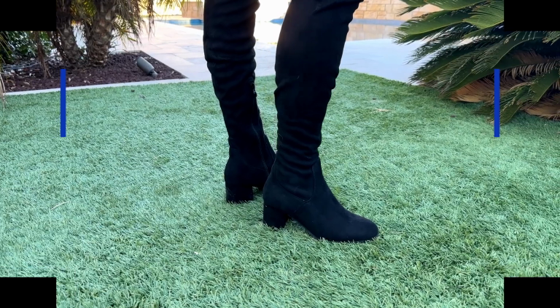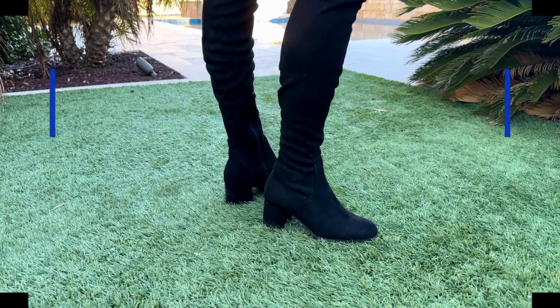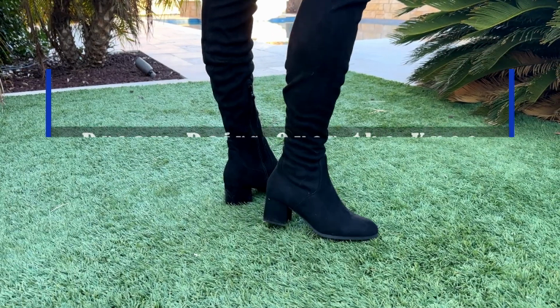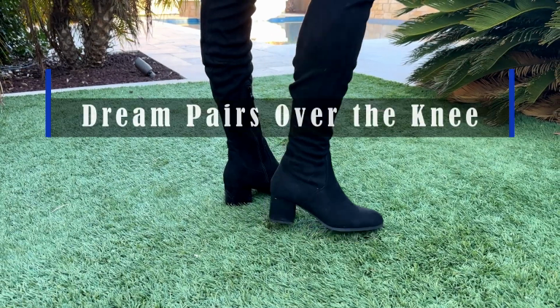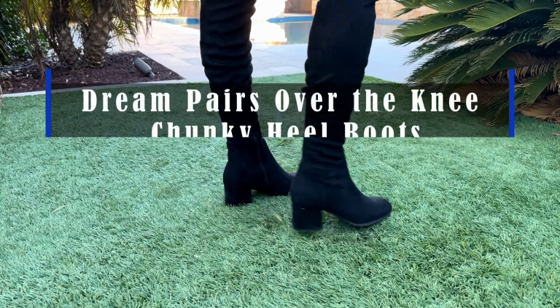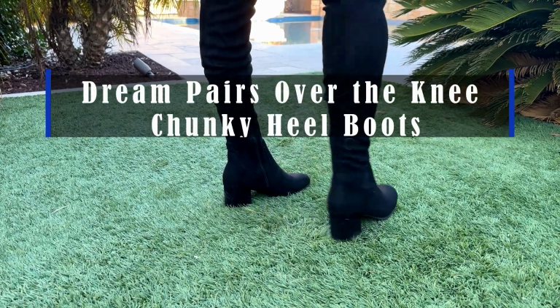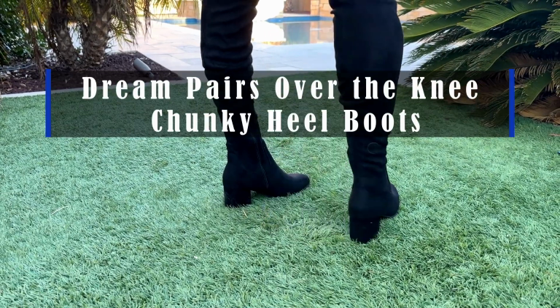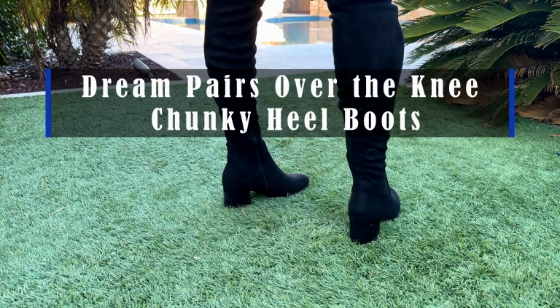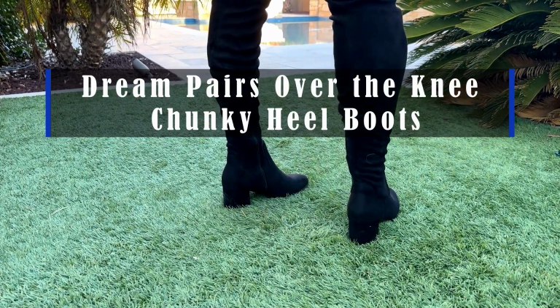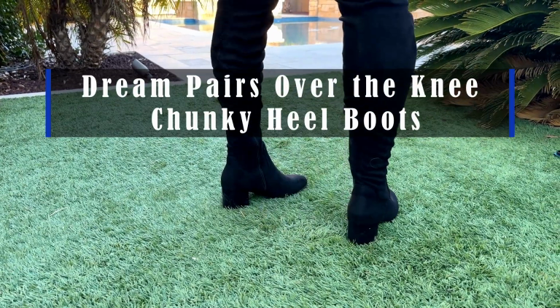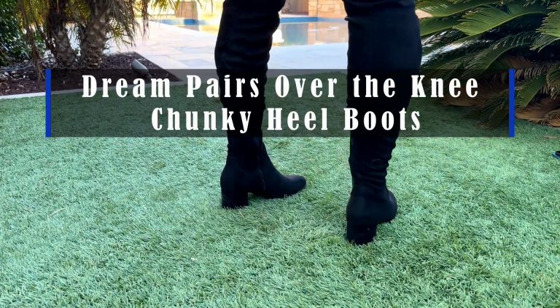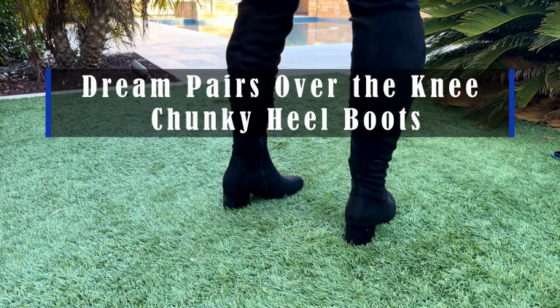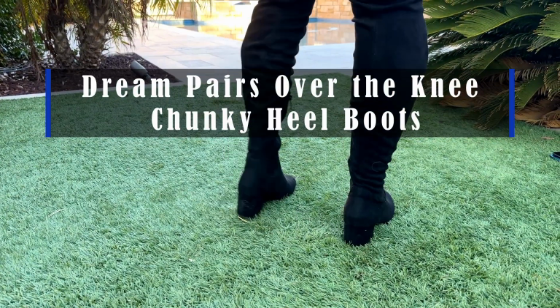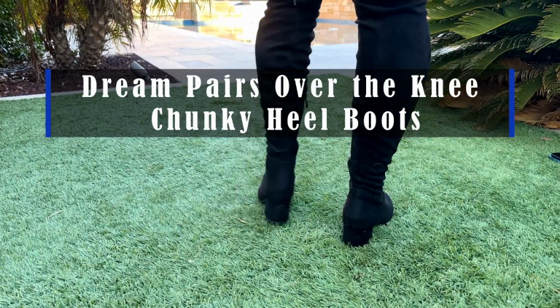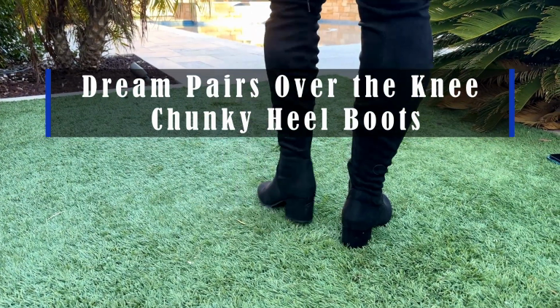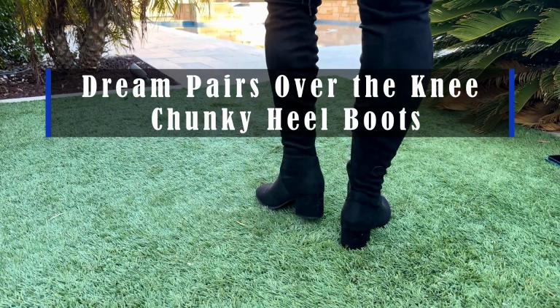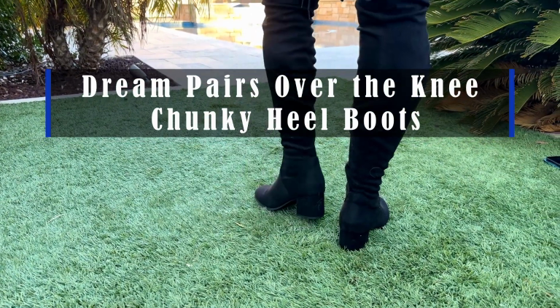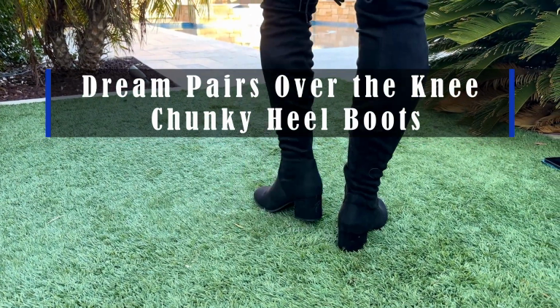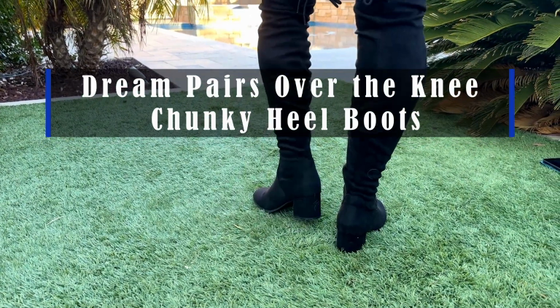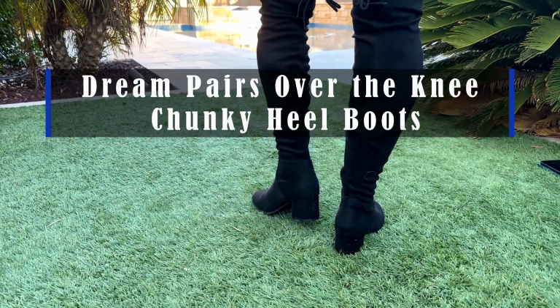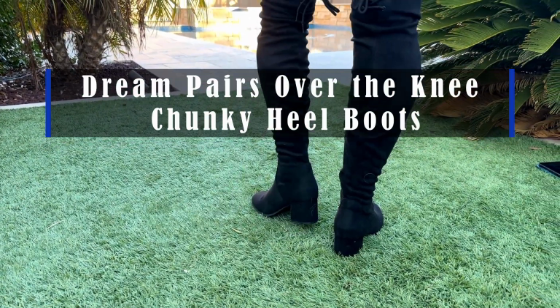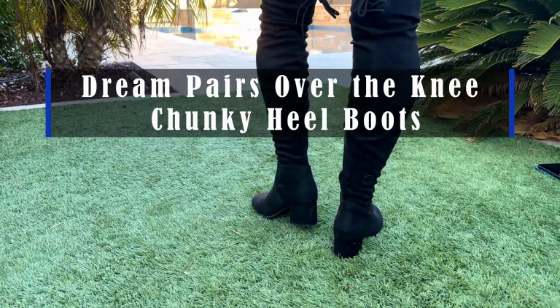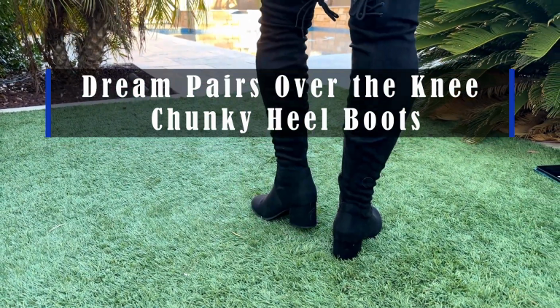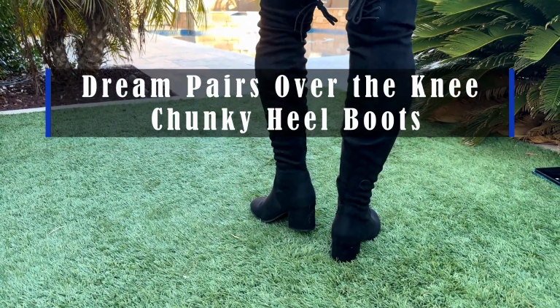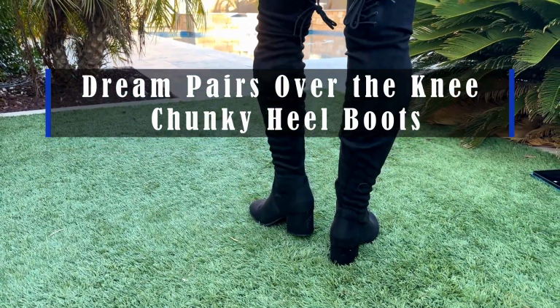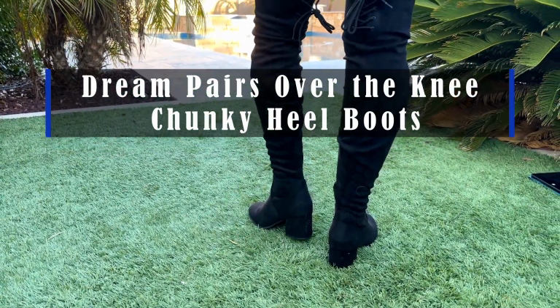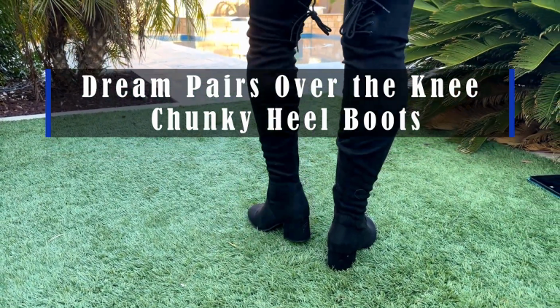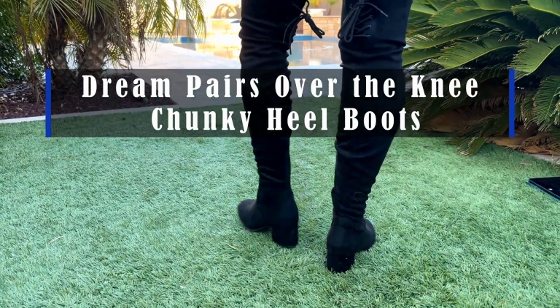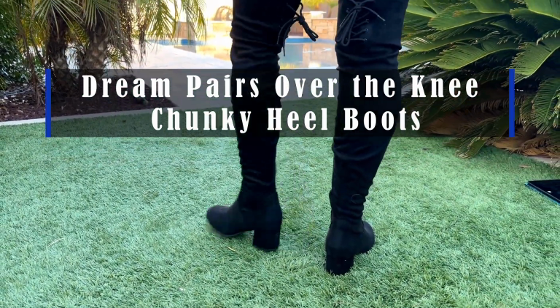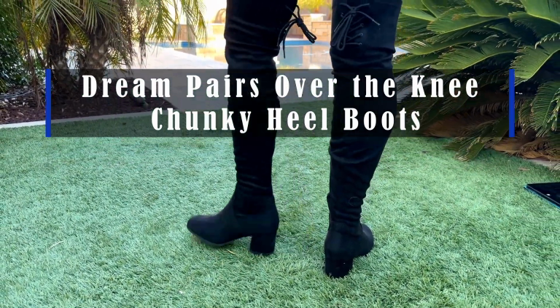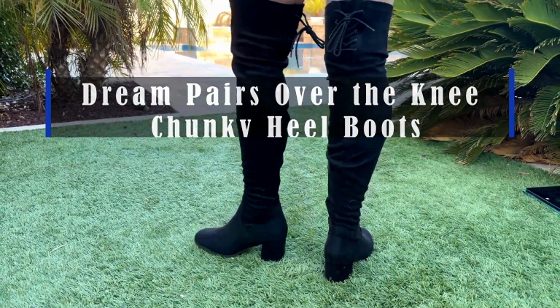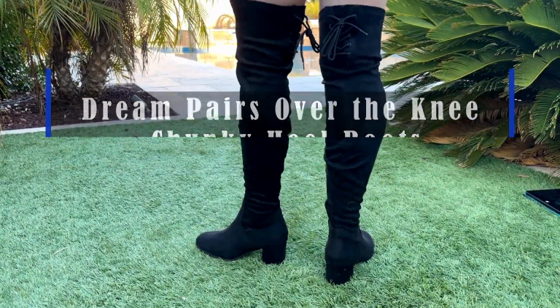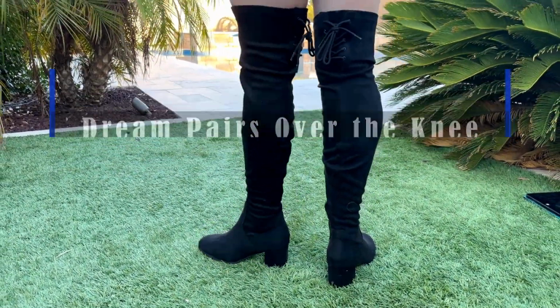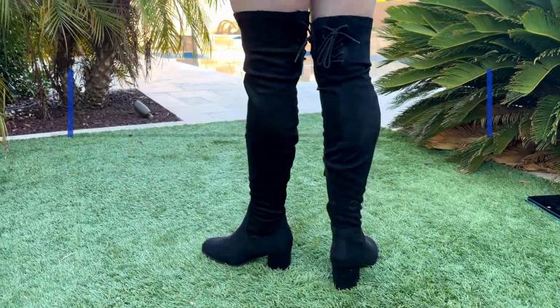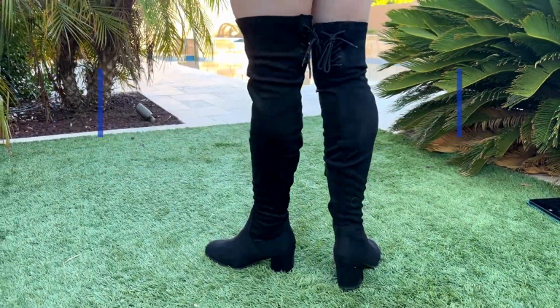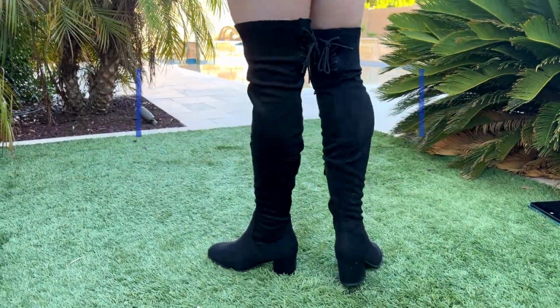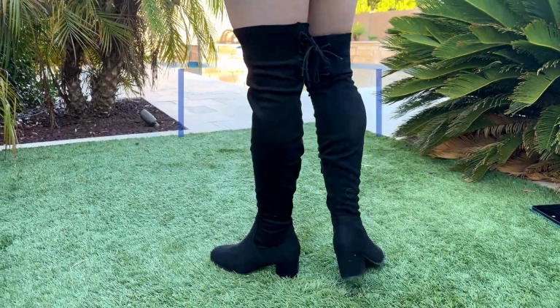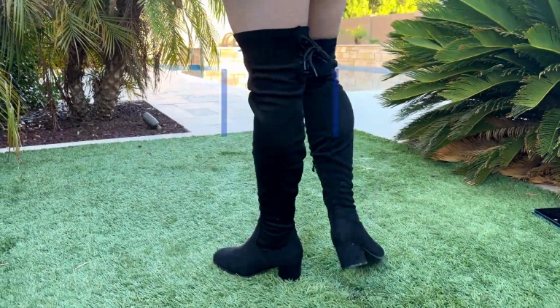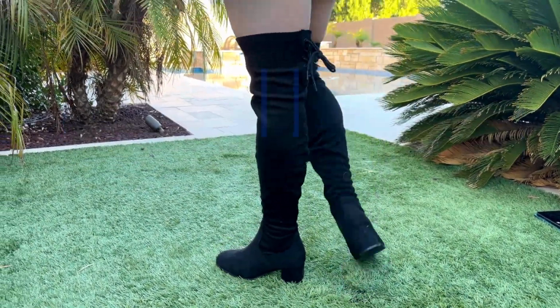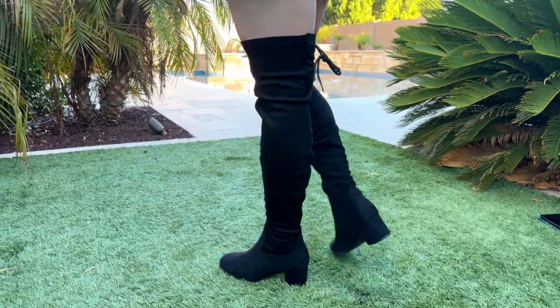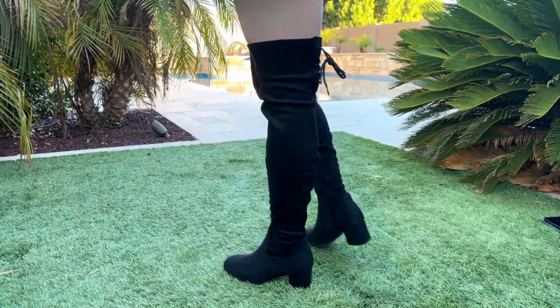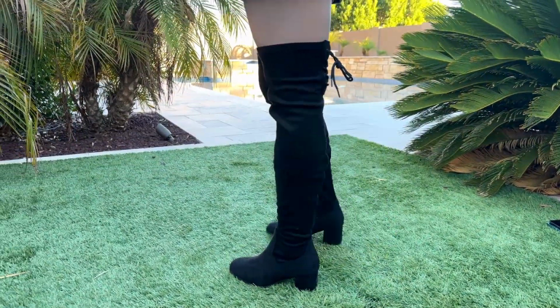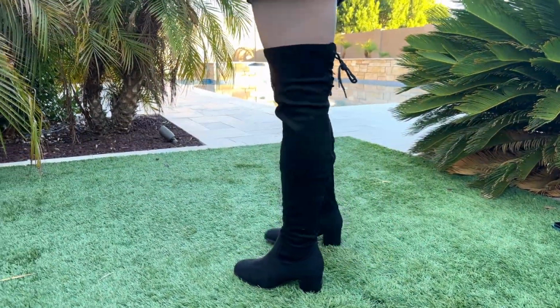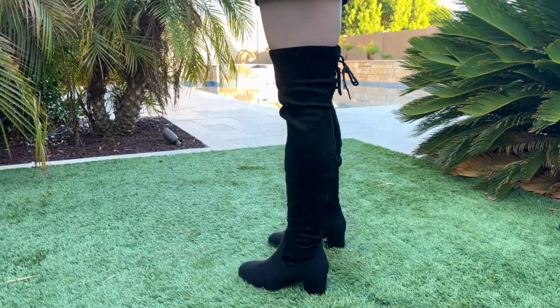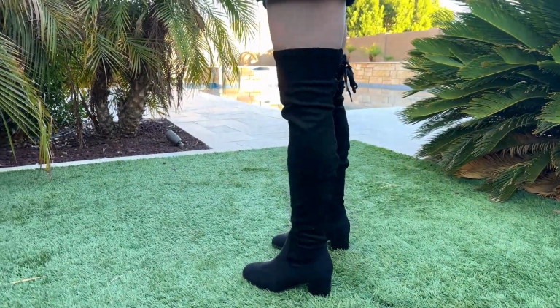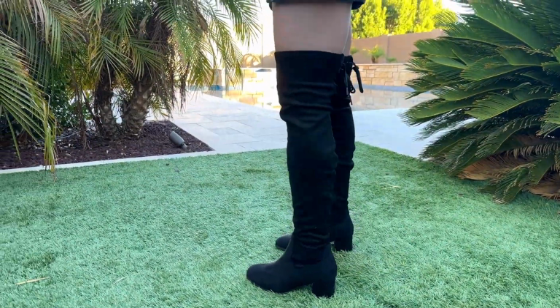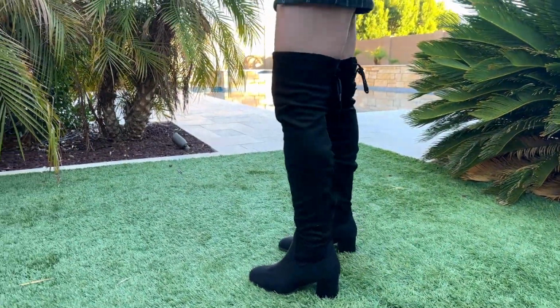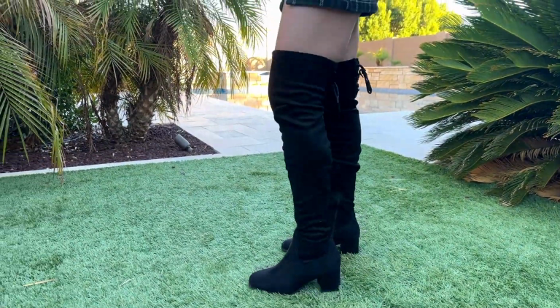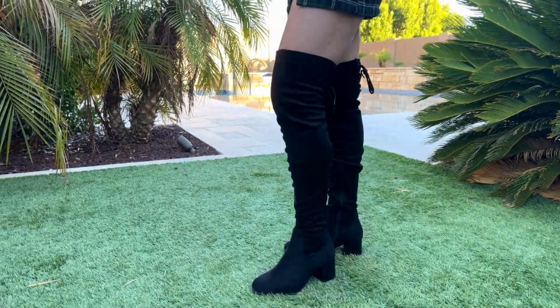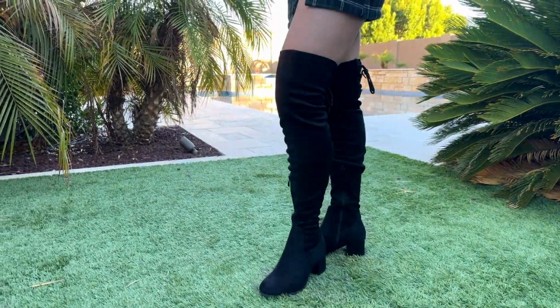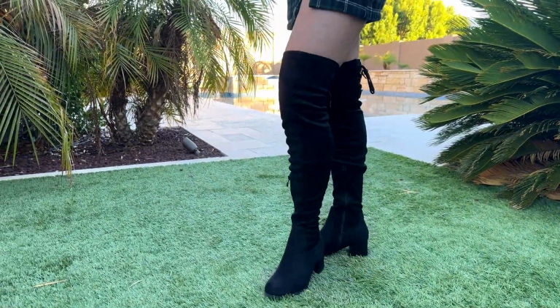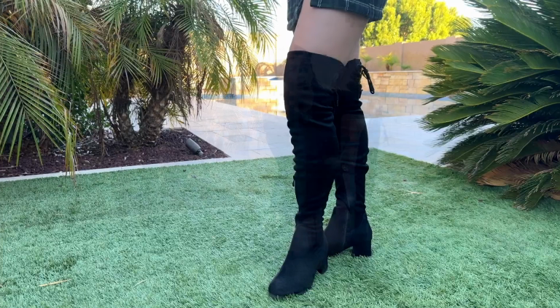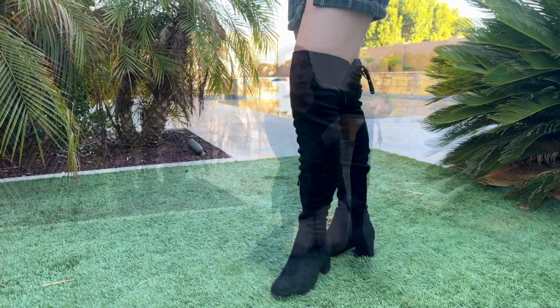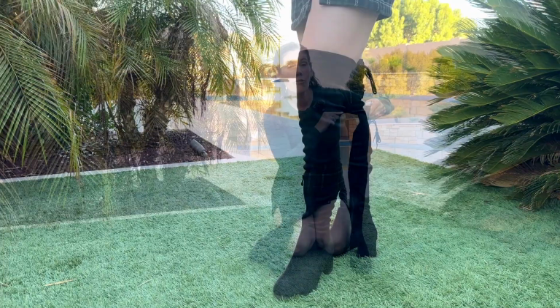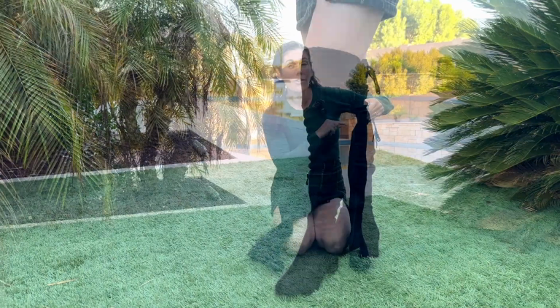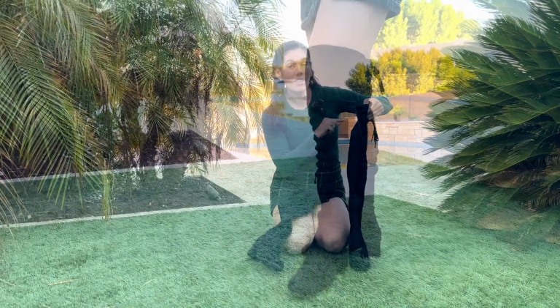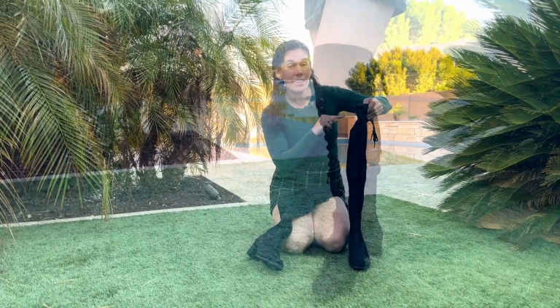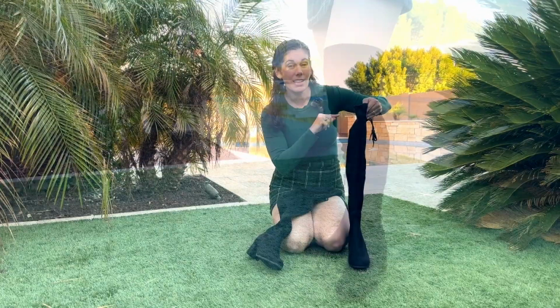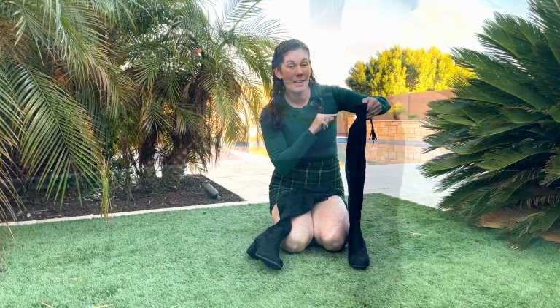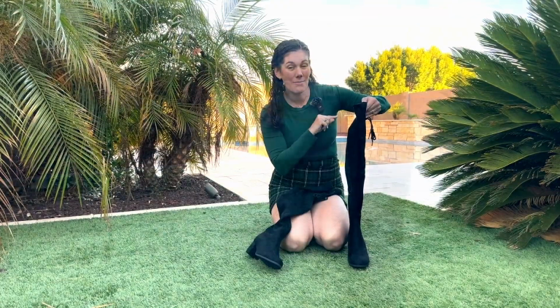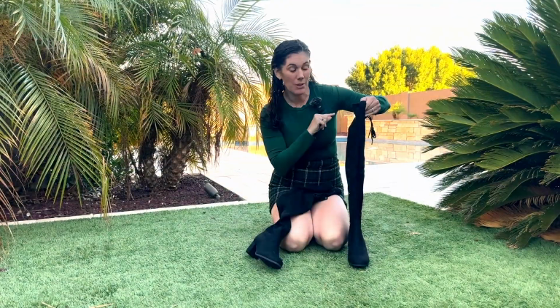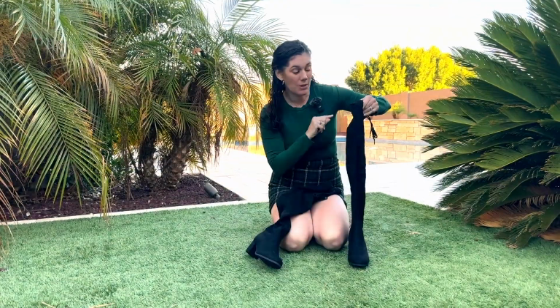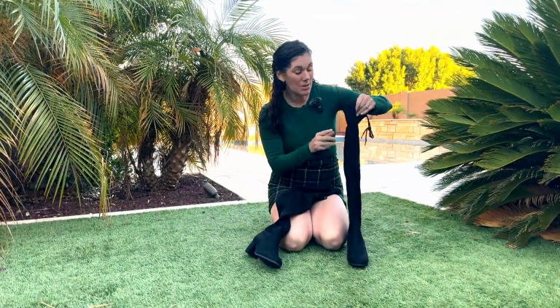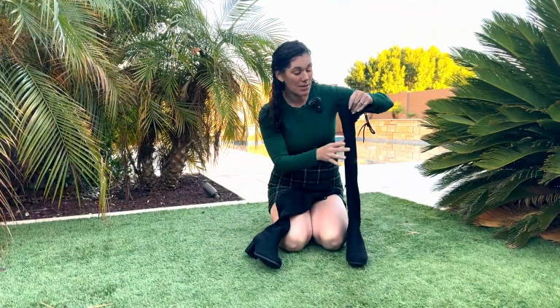Hey guys! These are the Dream Pairs Chunky, Thick, Over-the-Knee Boots.